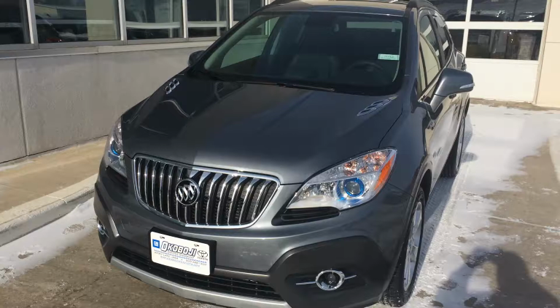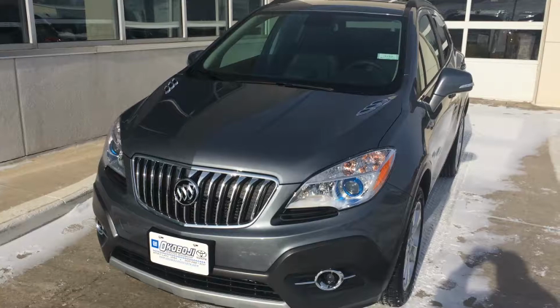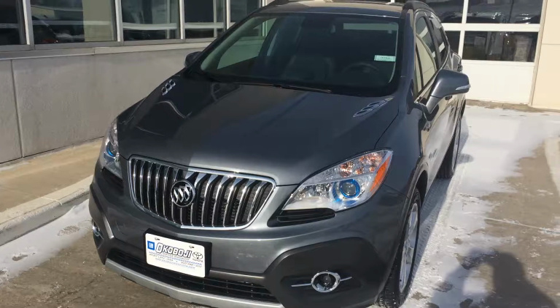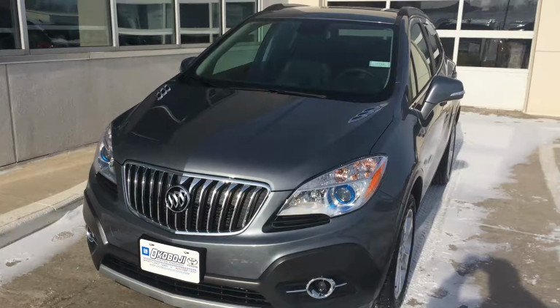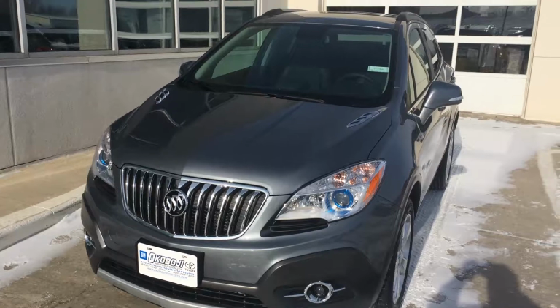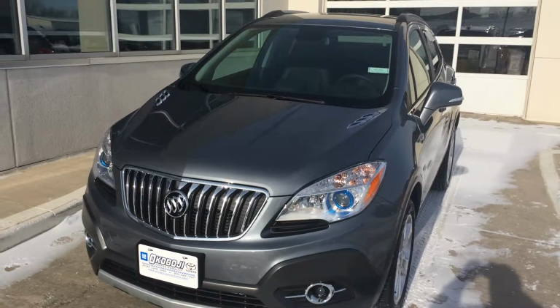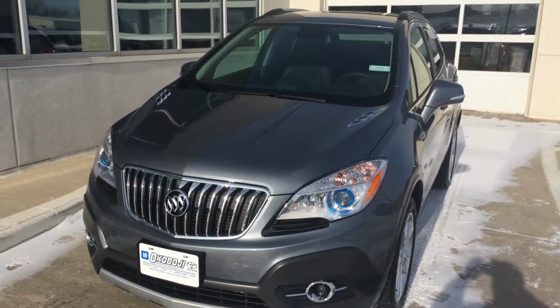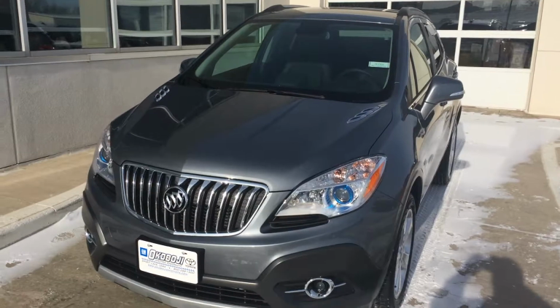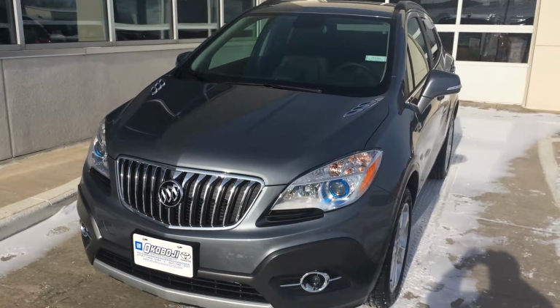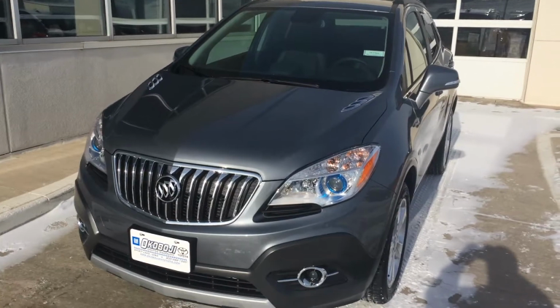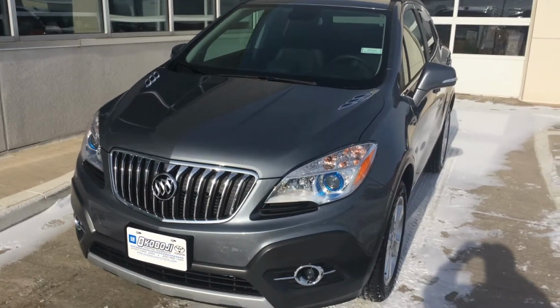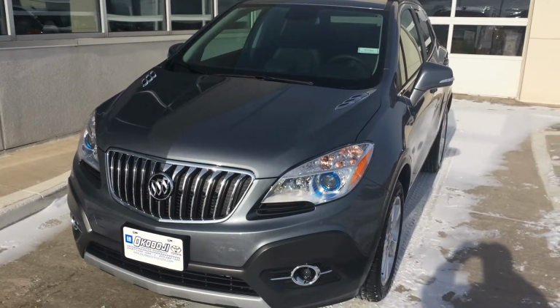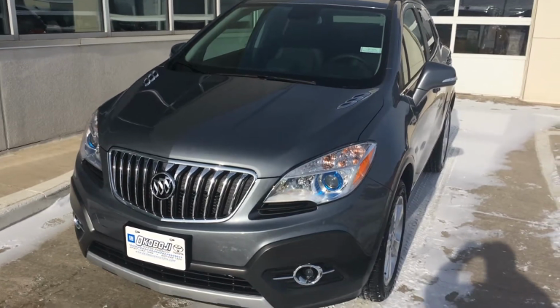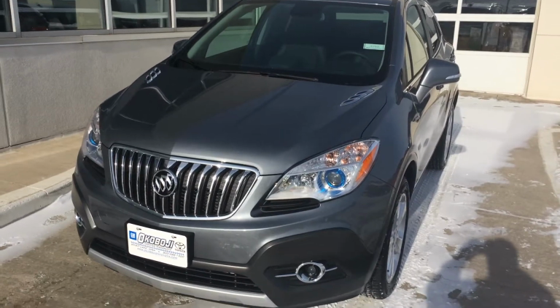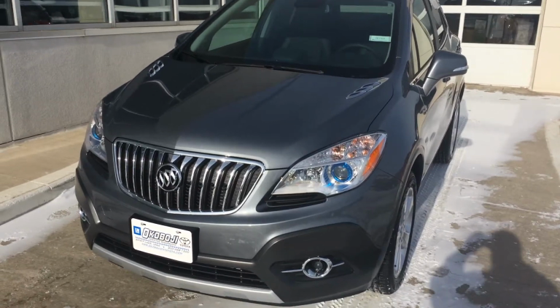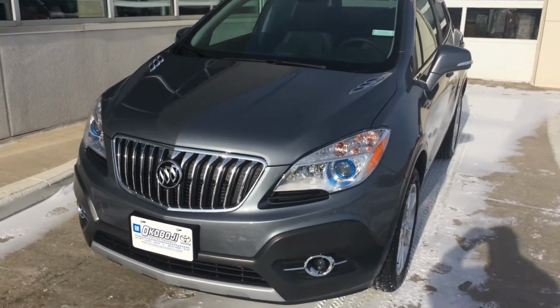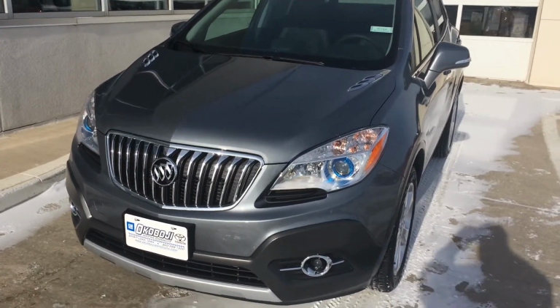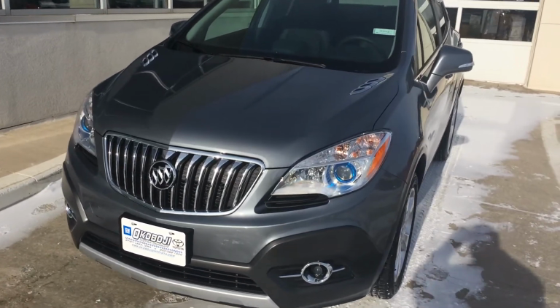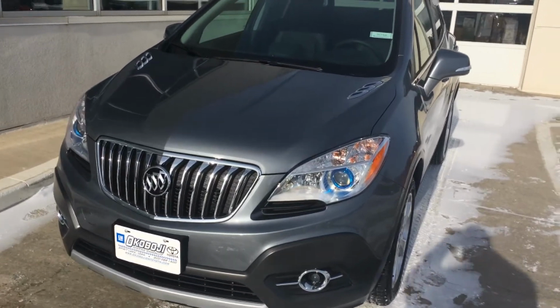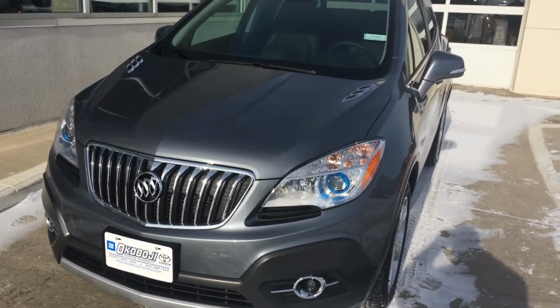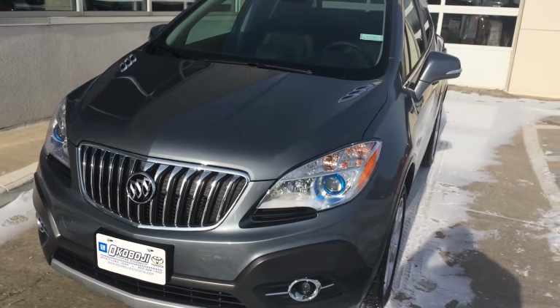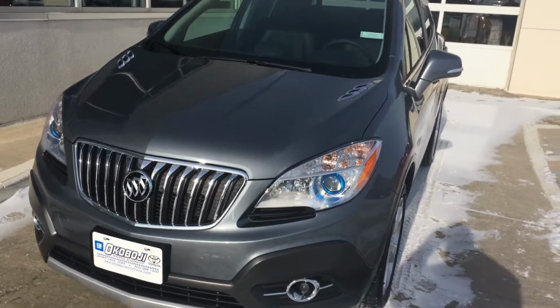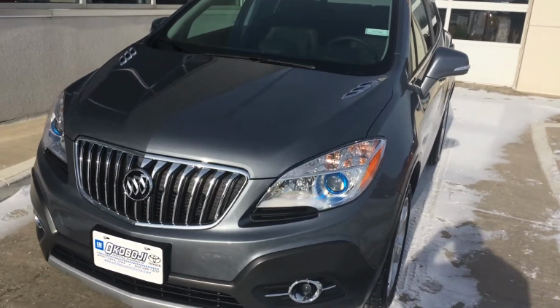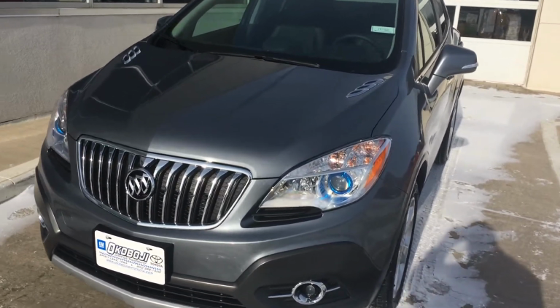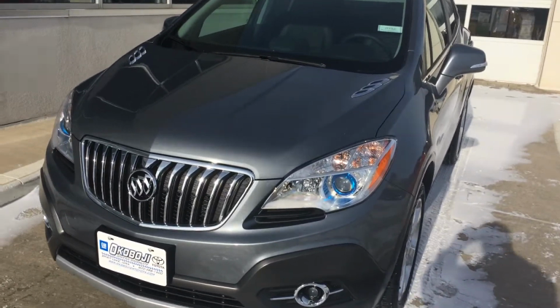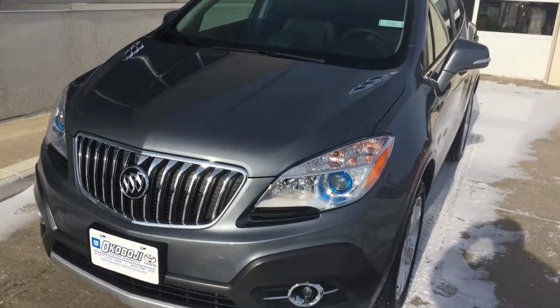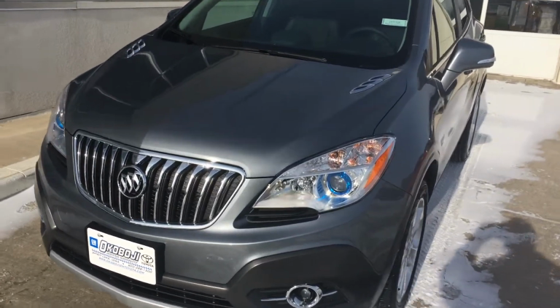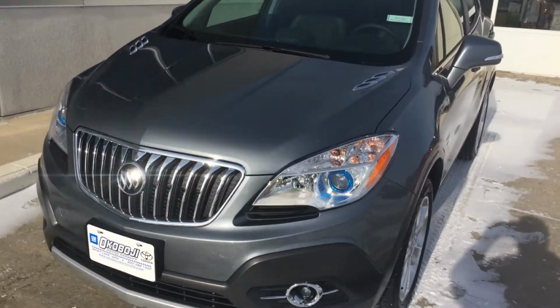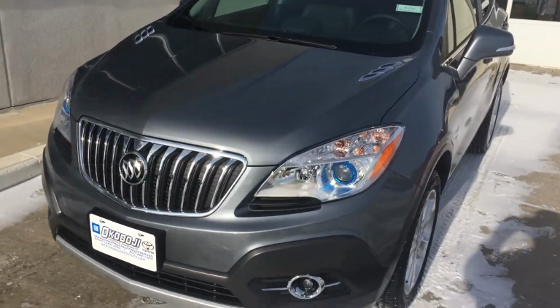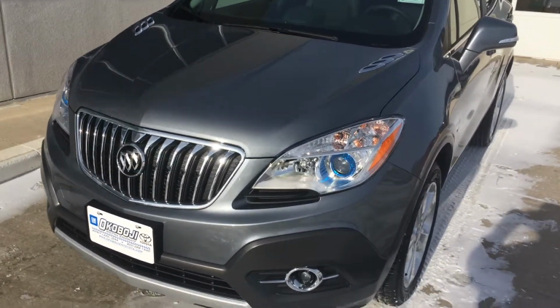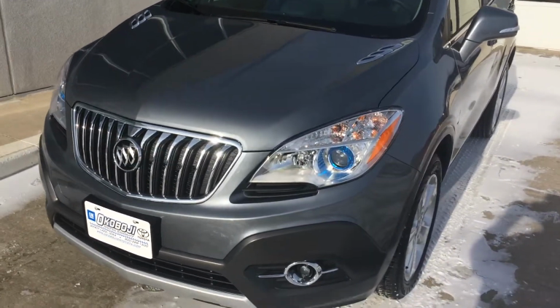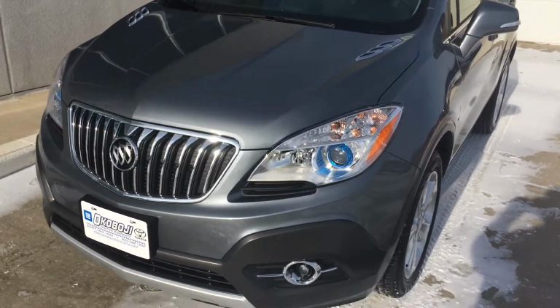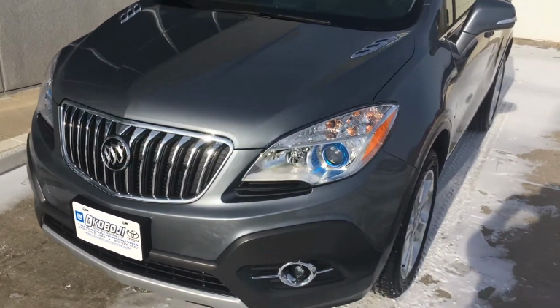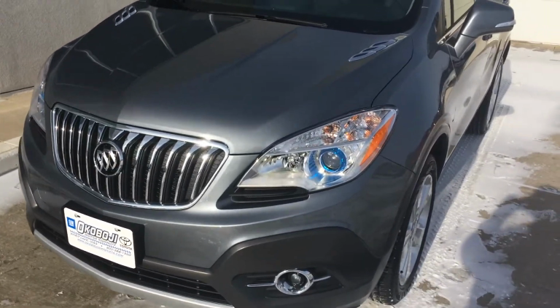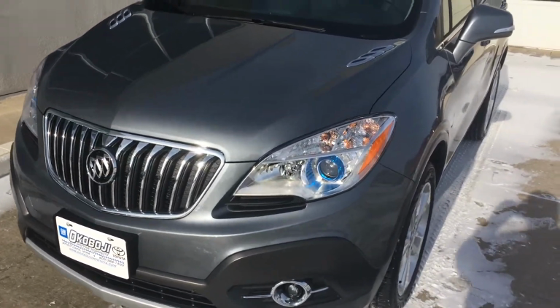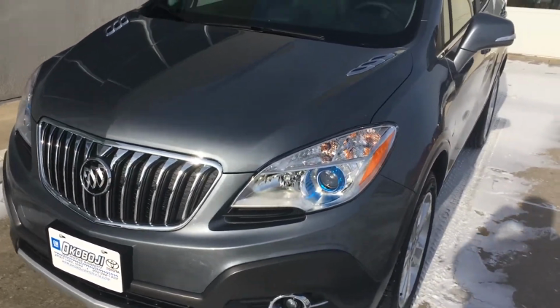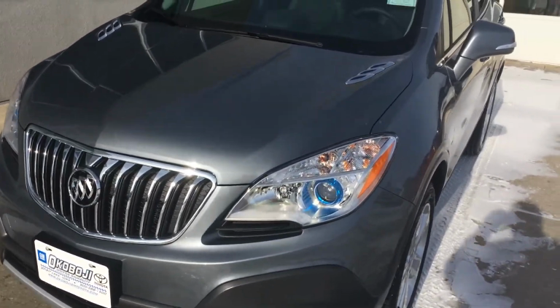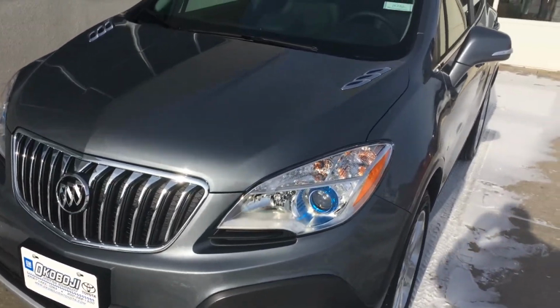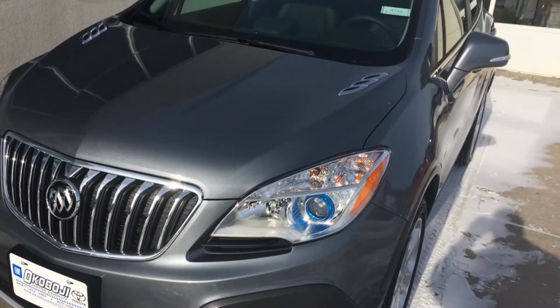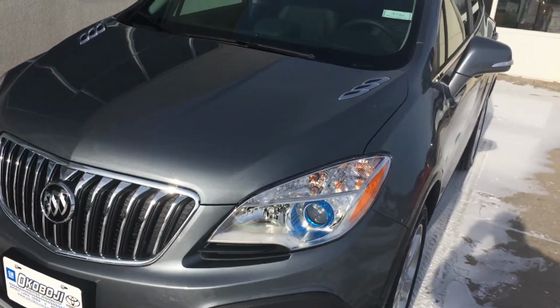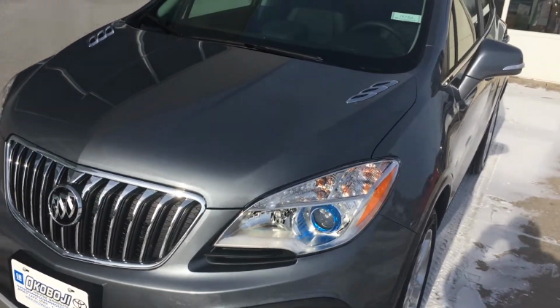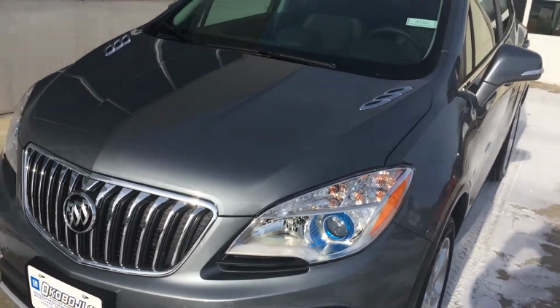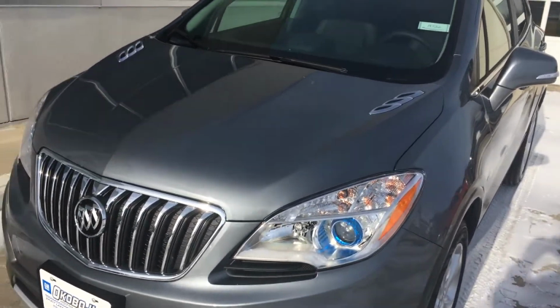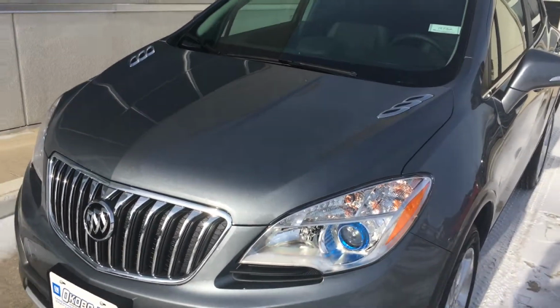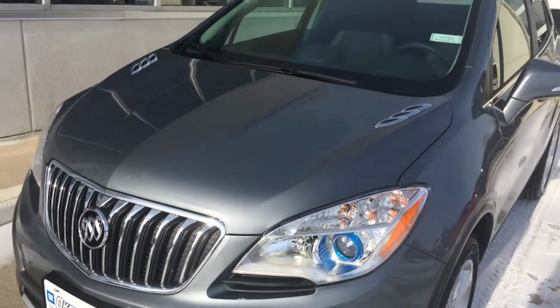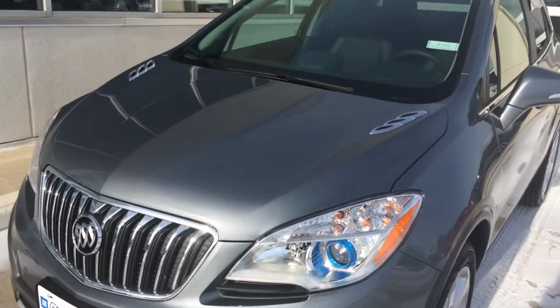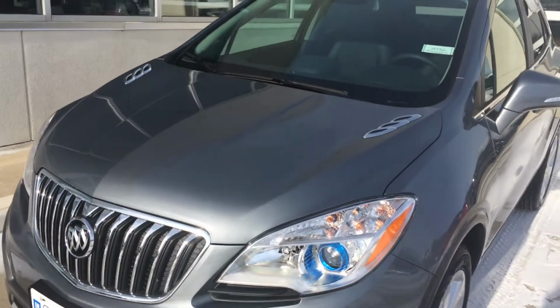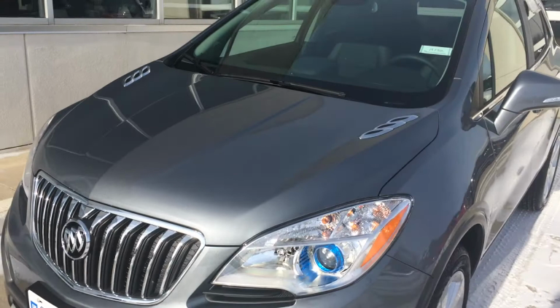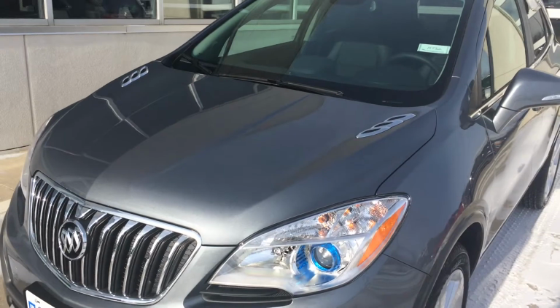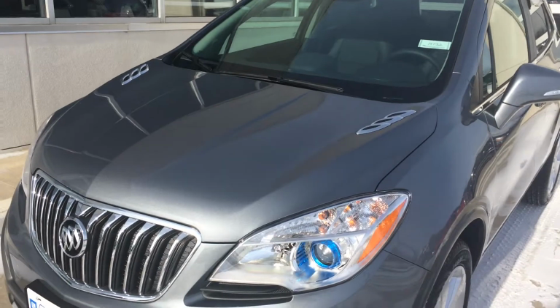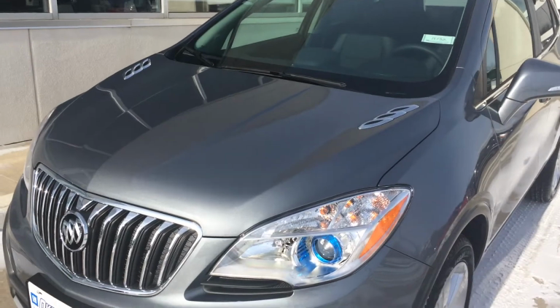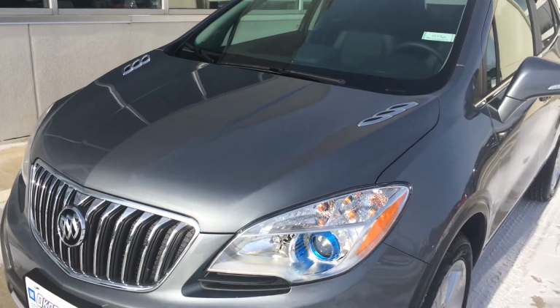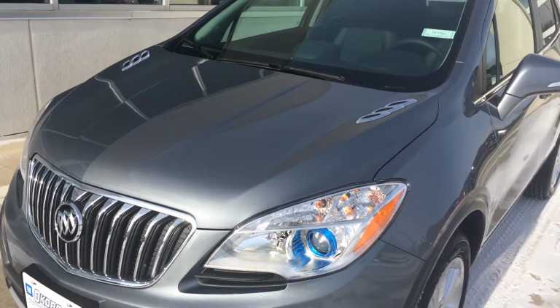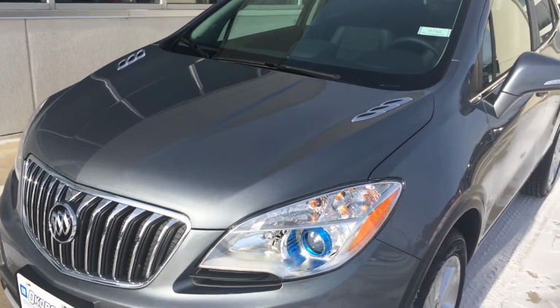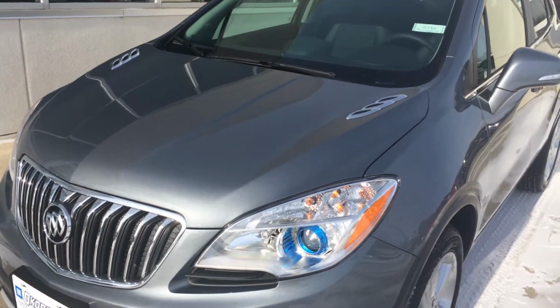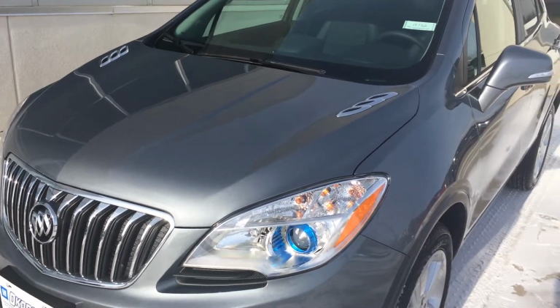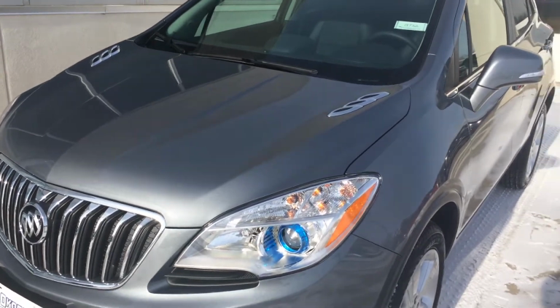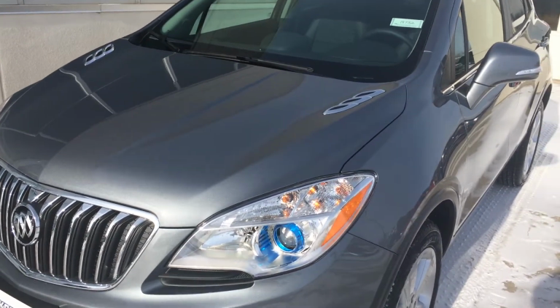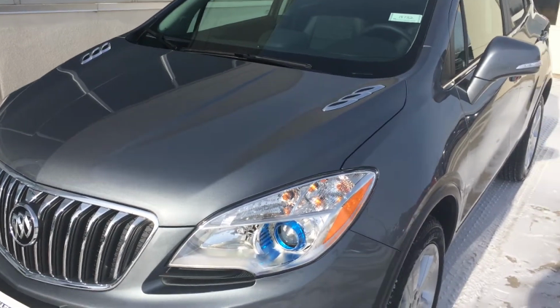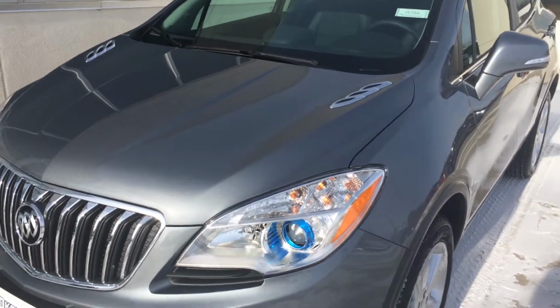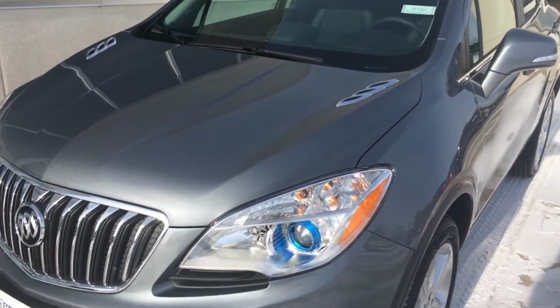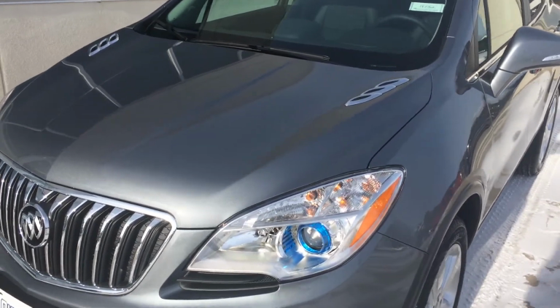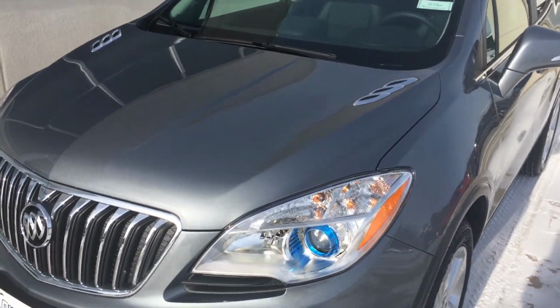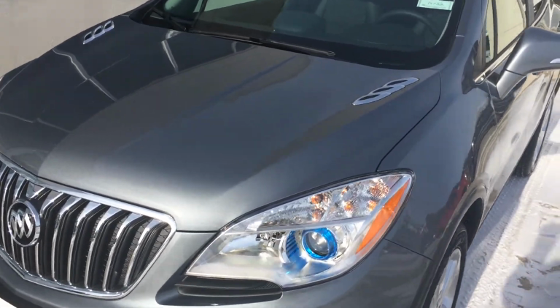Hi, this is Brian with Okoboji GM Toyota in Spirit Lake, Iowa. Here we have a 2015 Buick Encore Convenience.